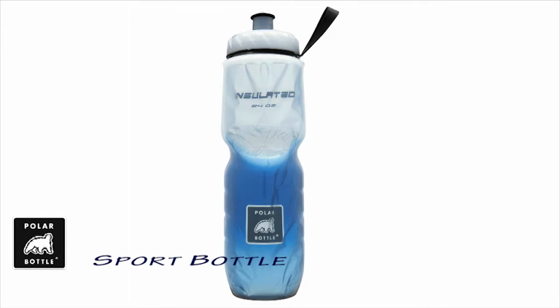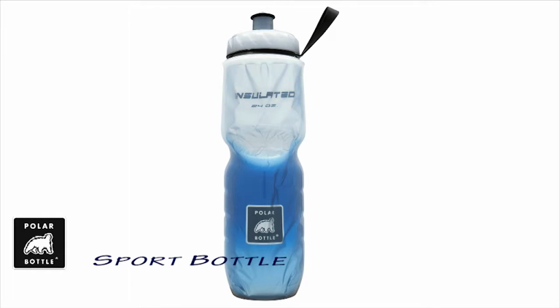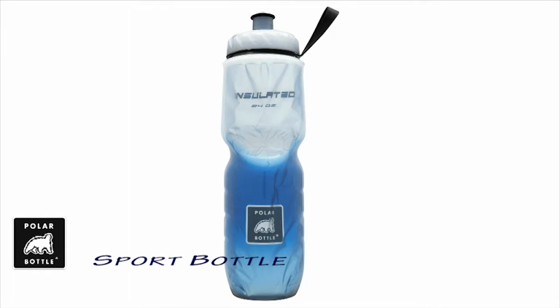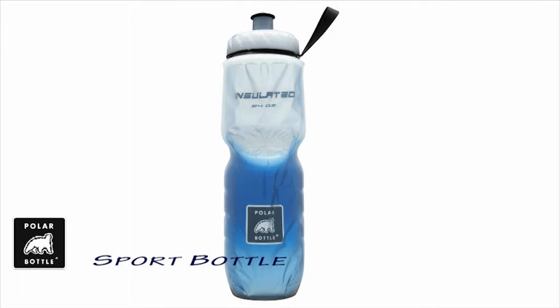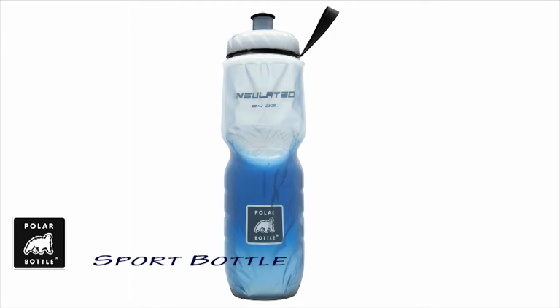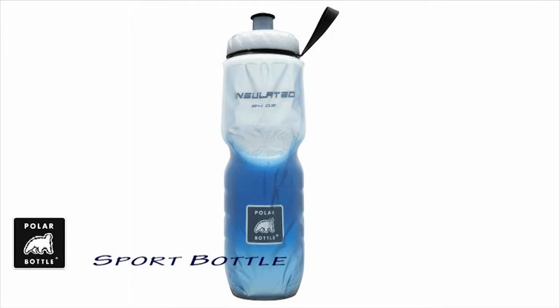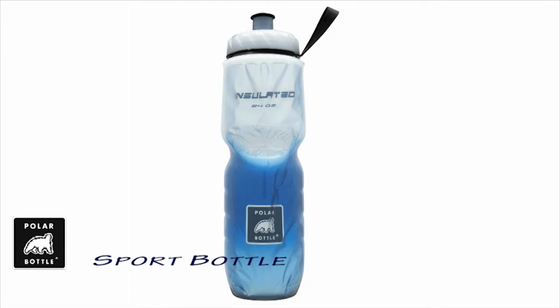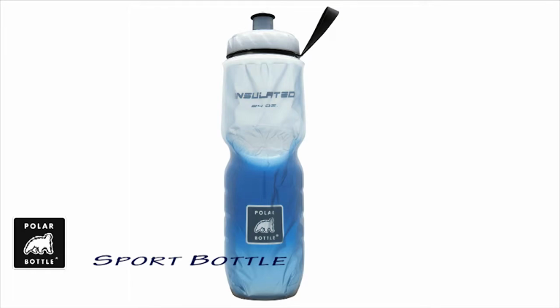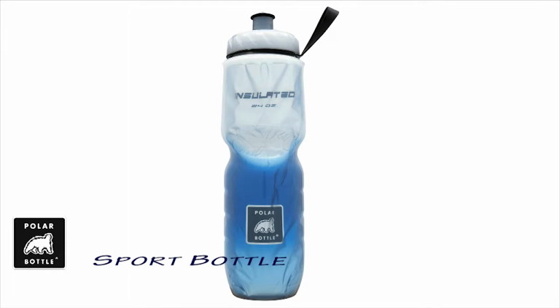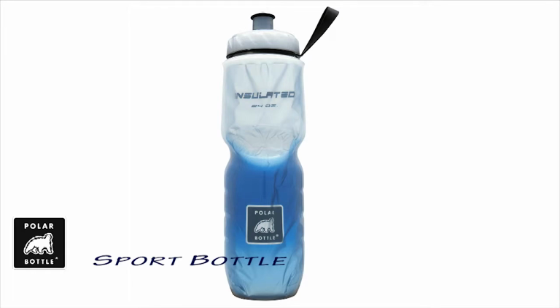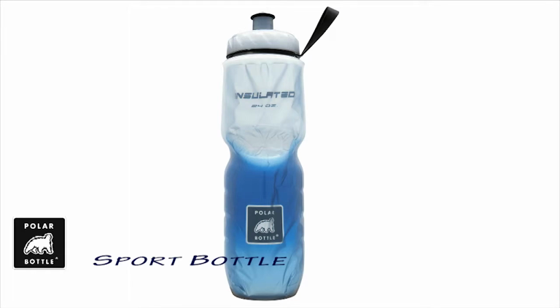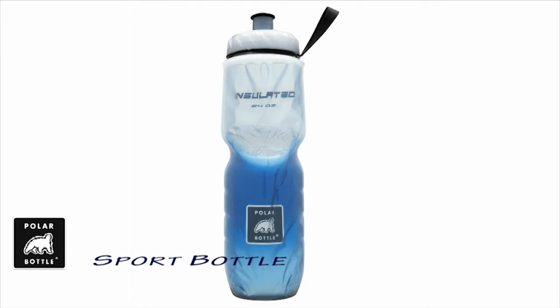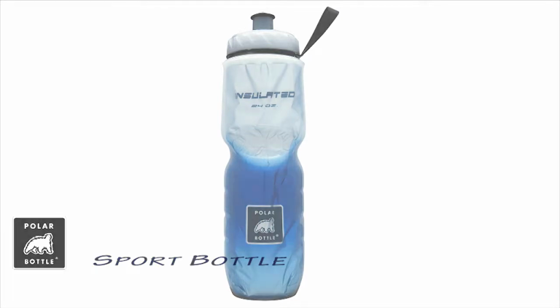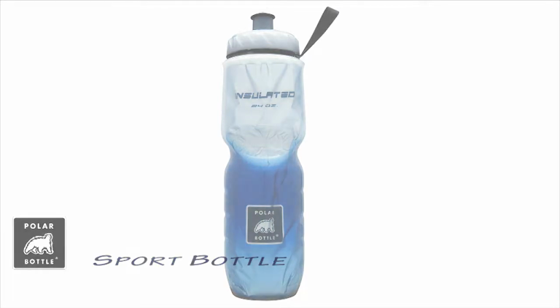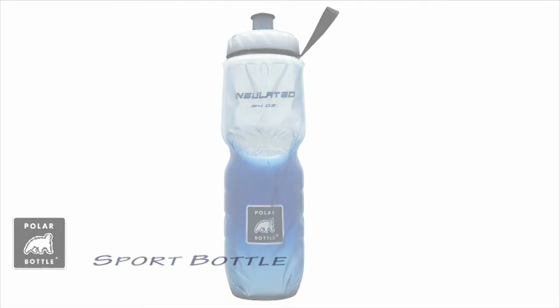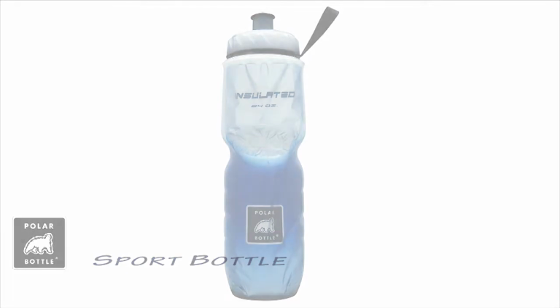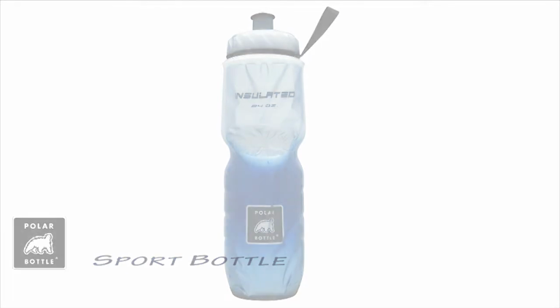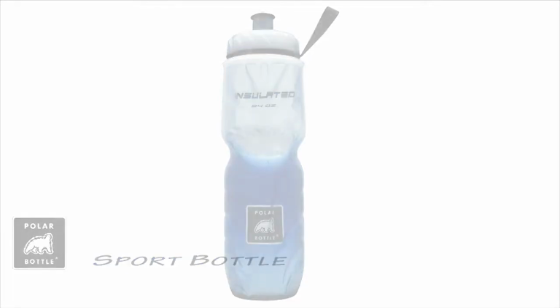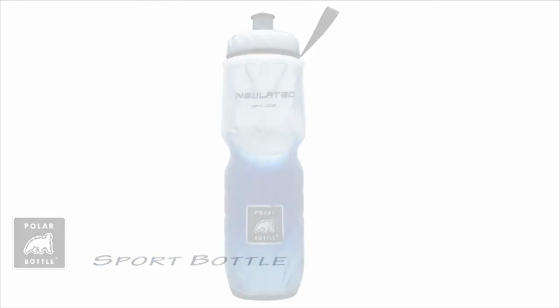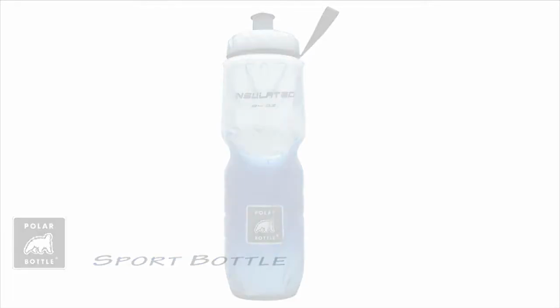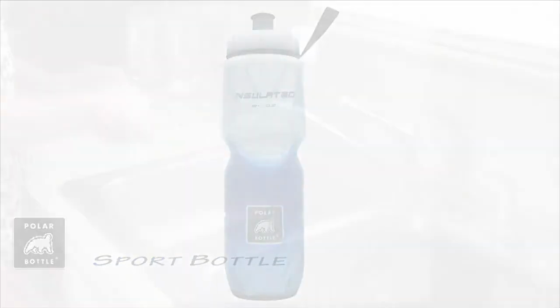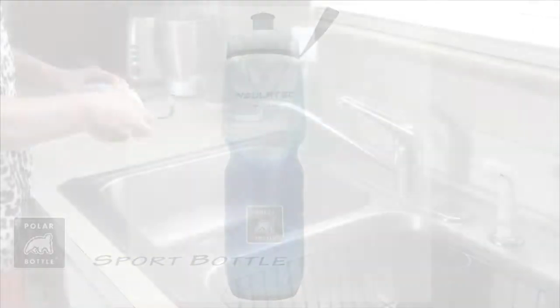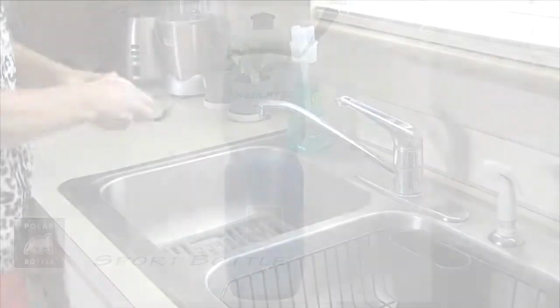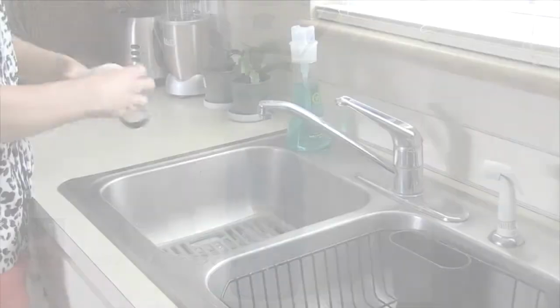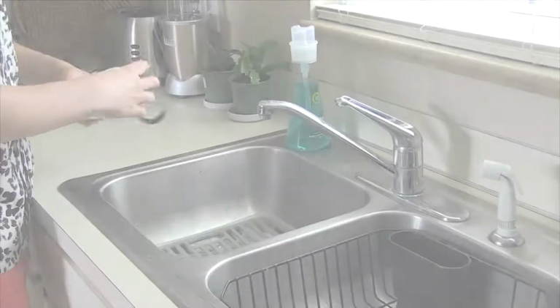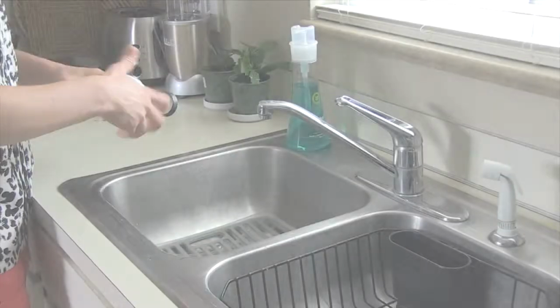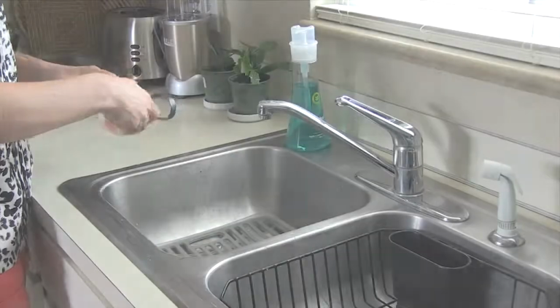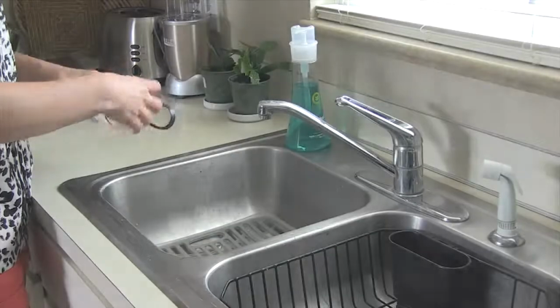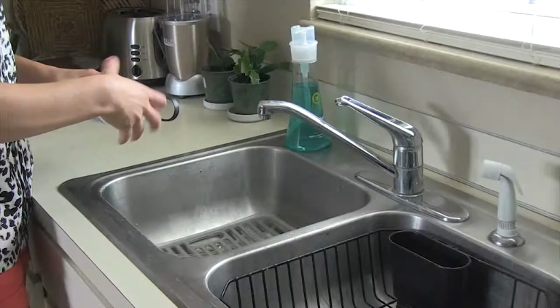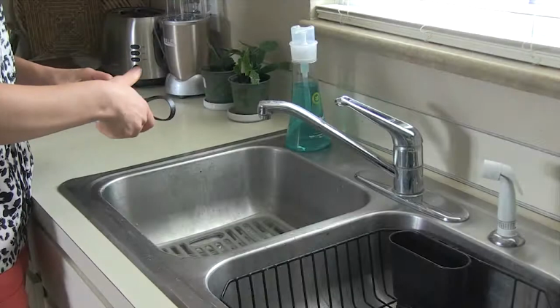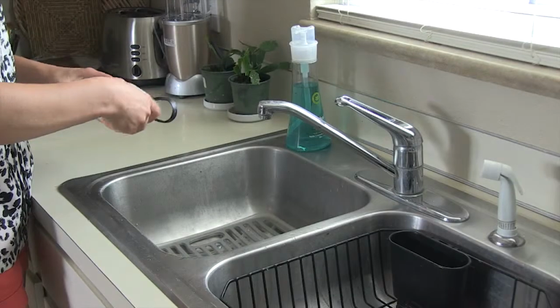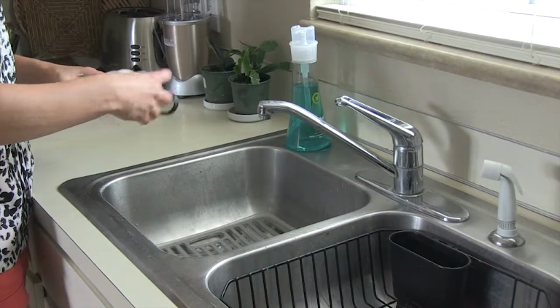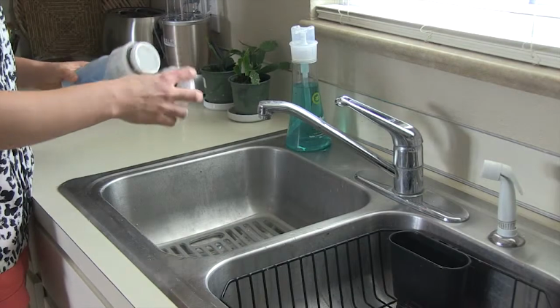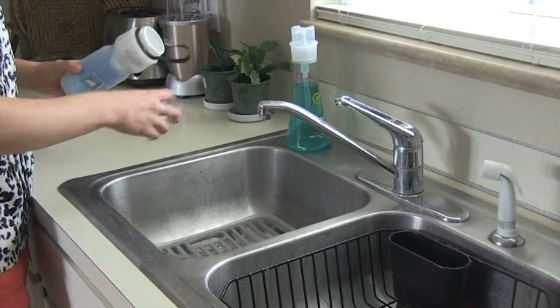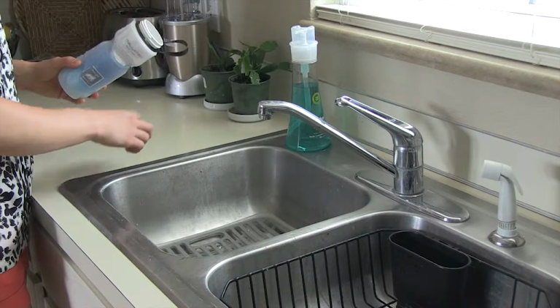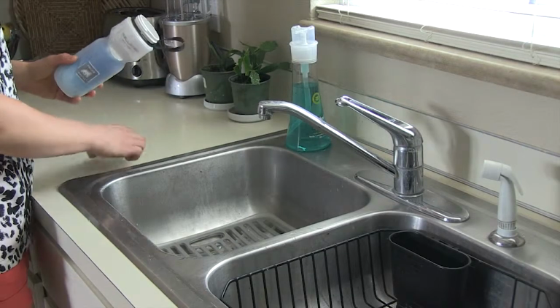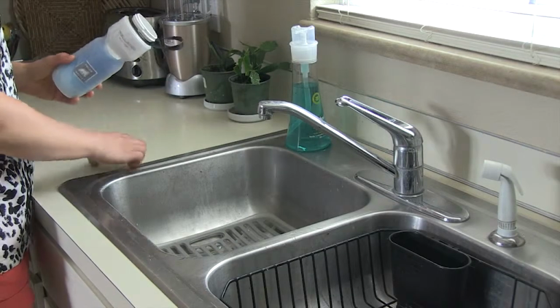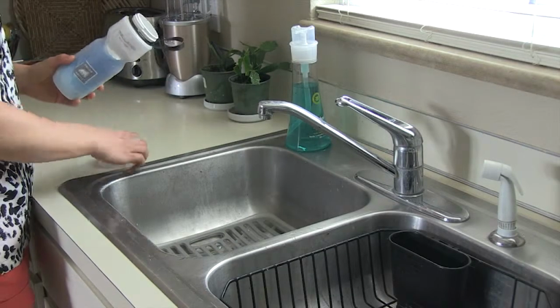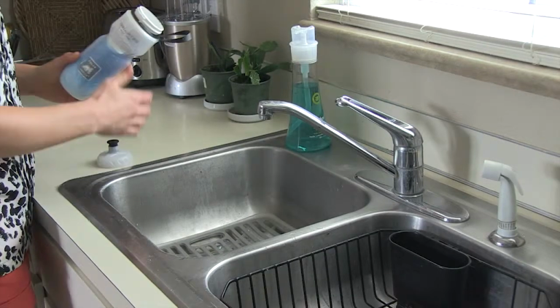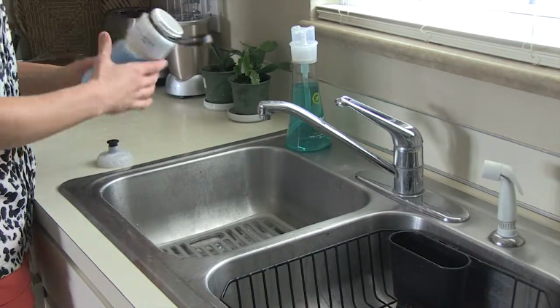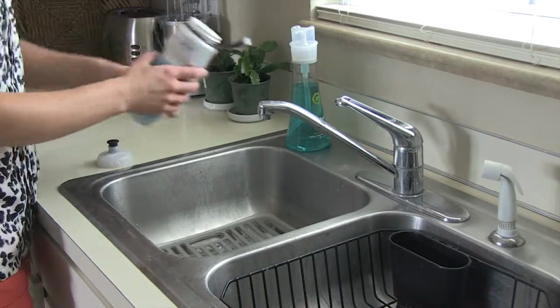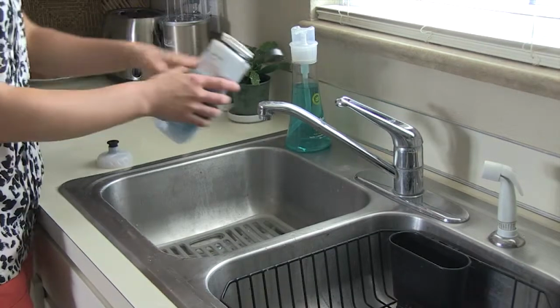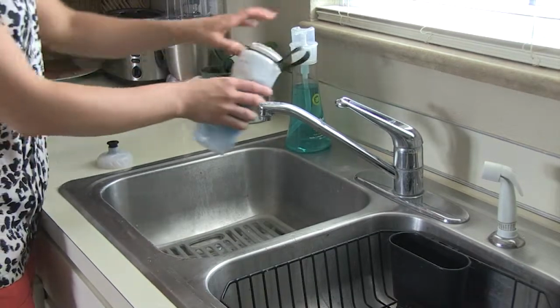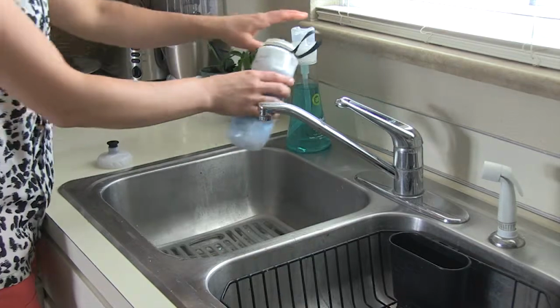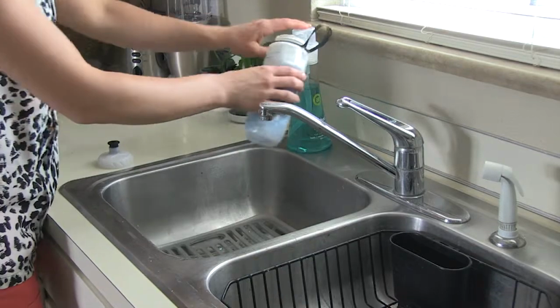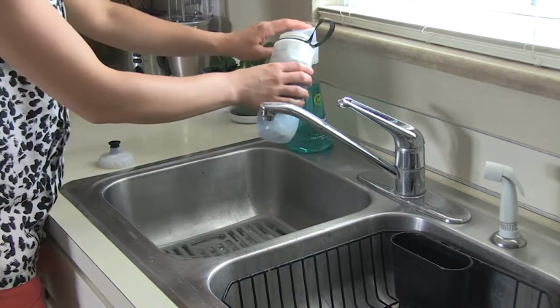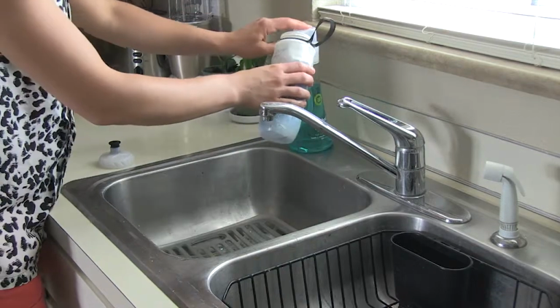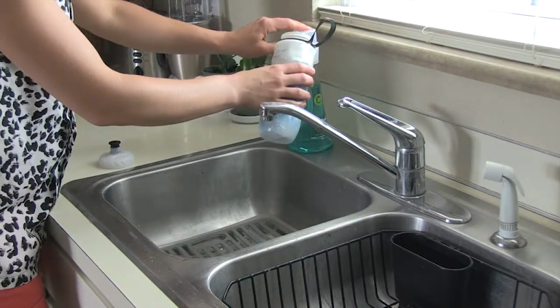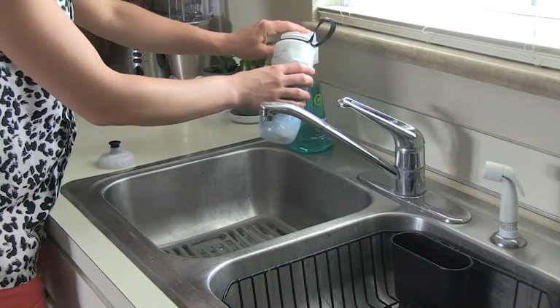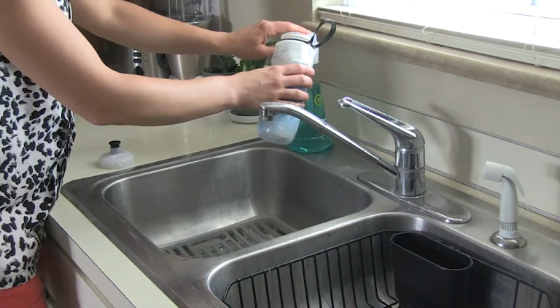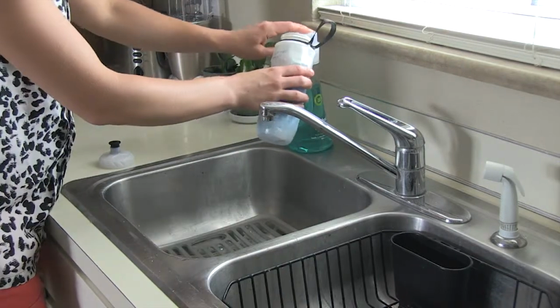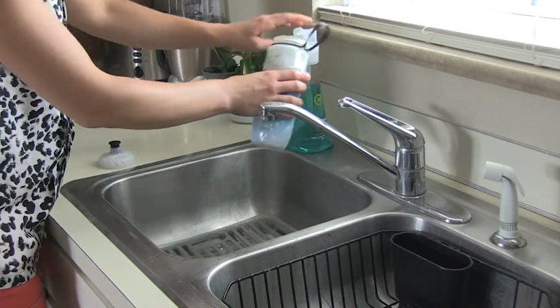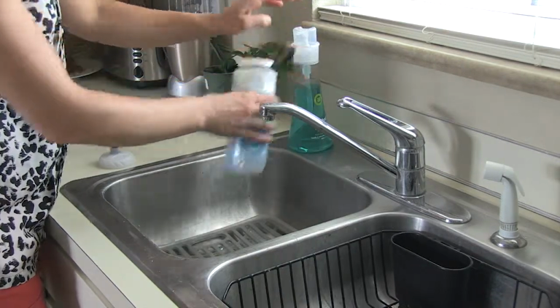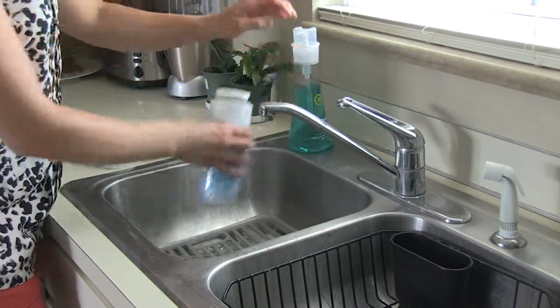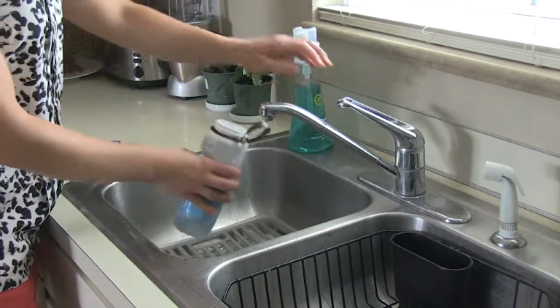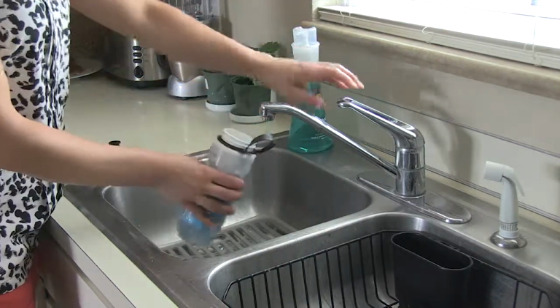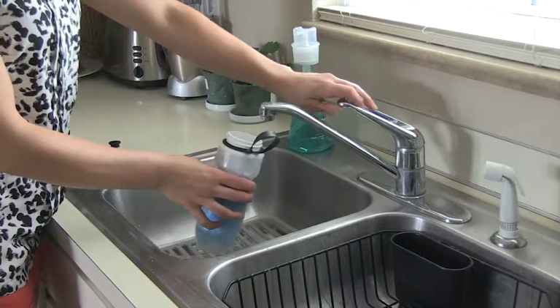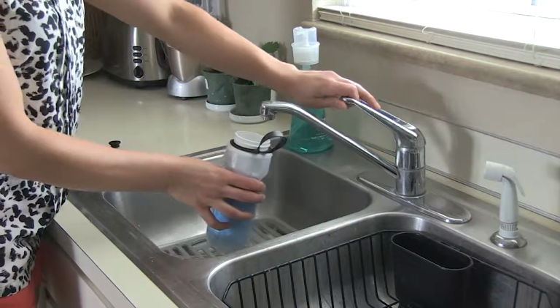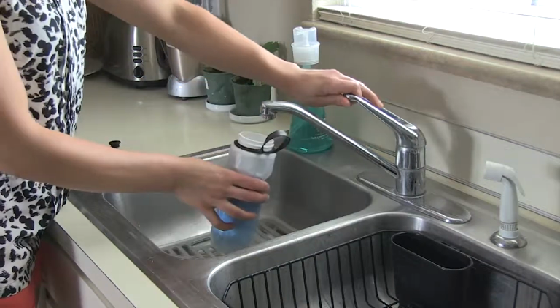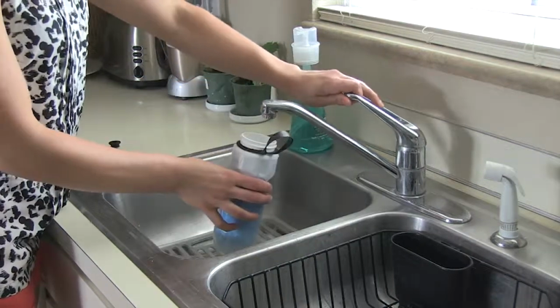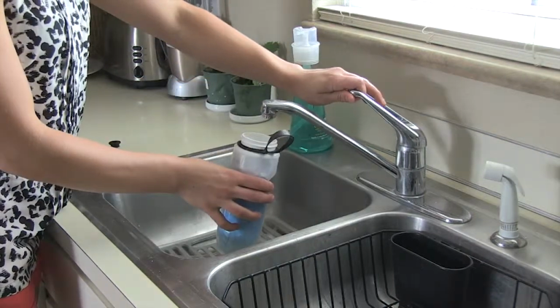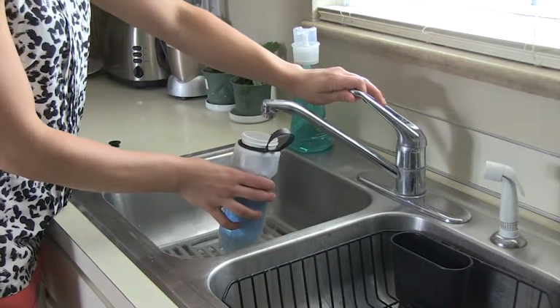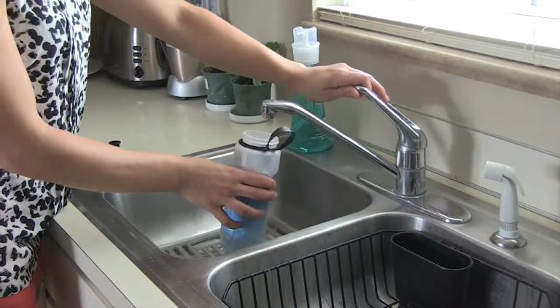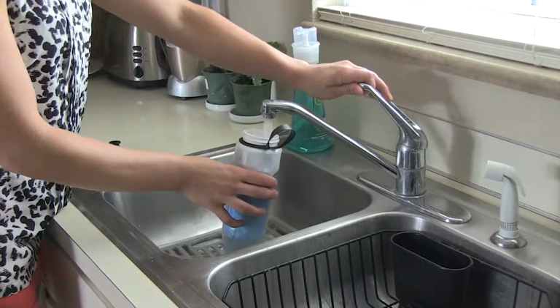There are a few ways to clean your sport water bottle. One easy way is to remove the cap and rinse out the inside of the bottle and the cap with warm water and hand soap.